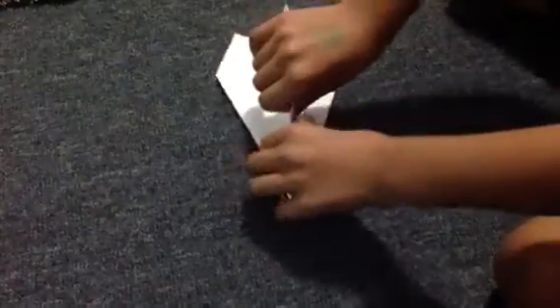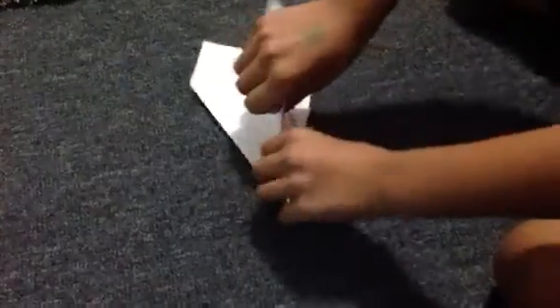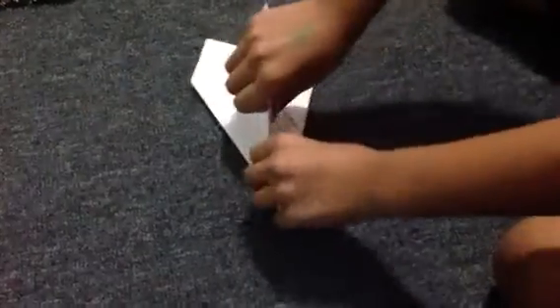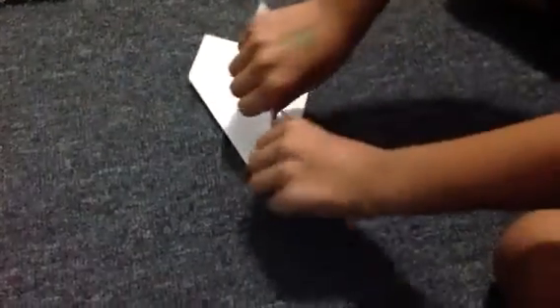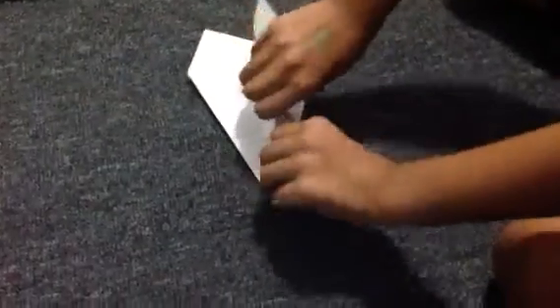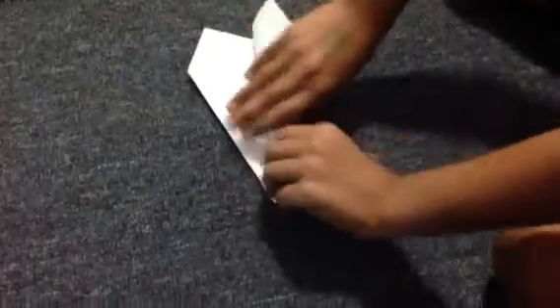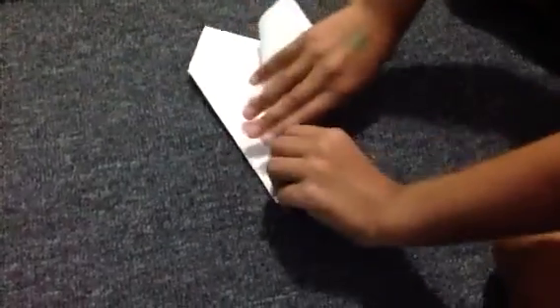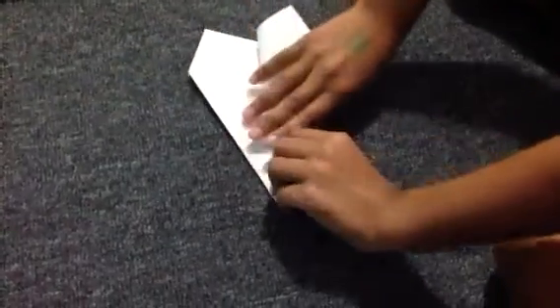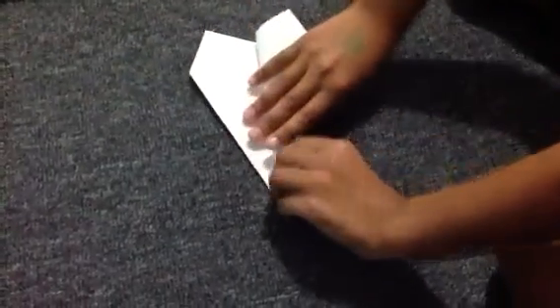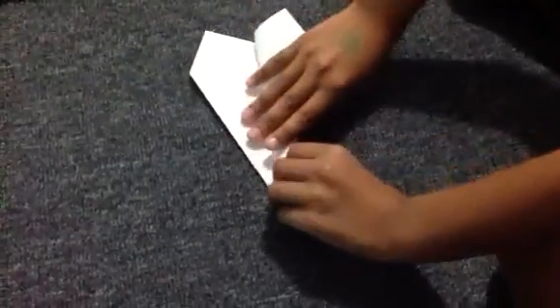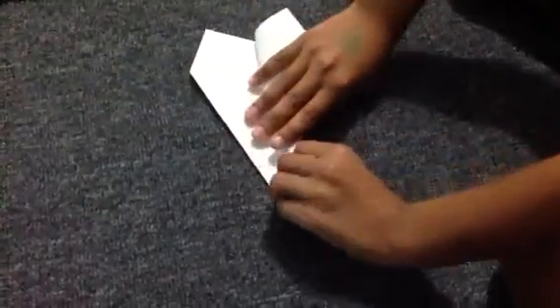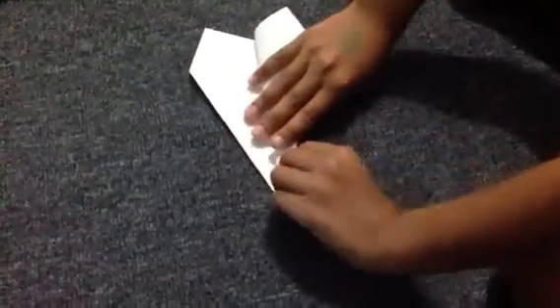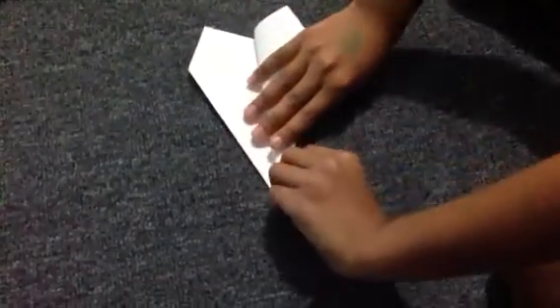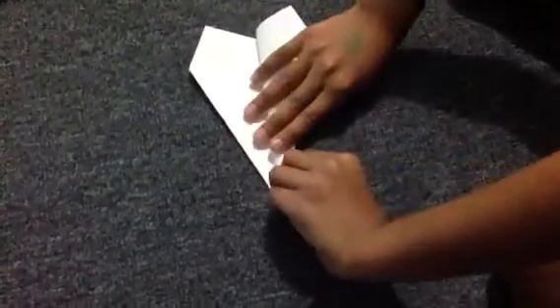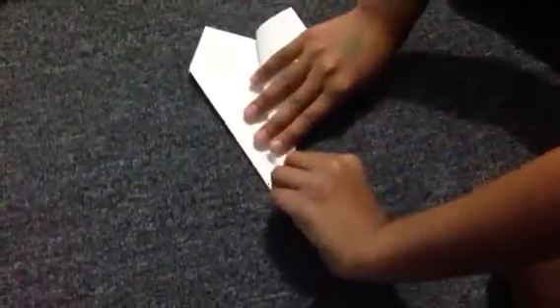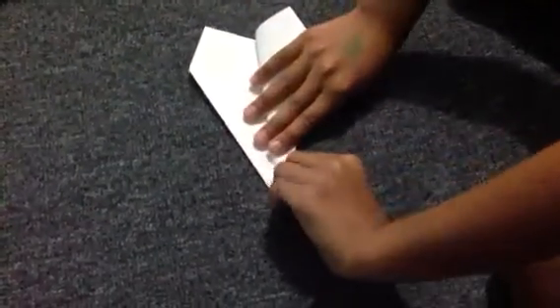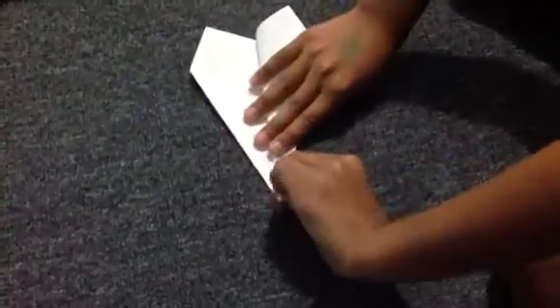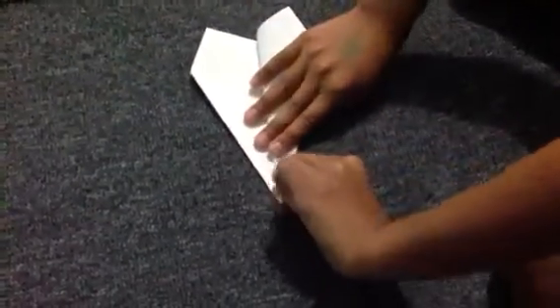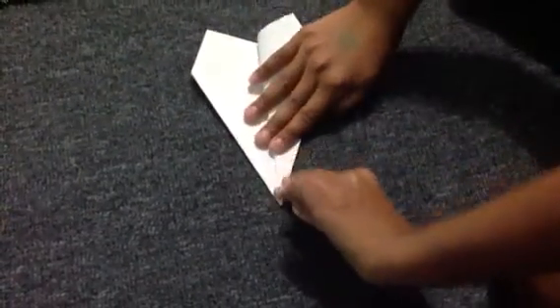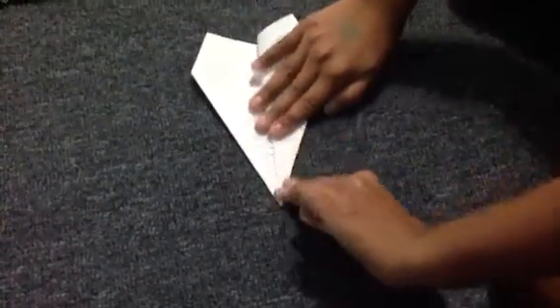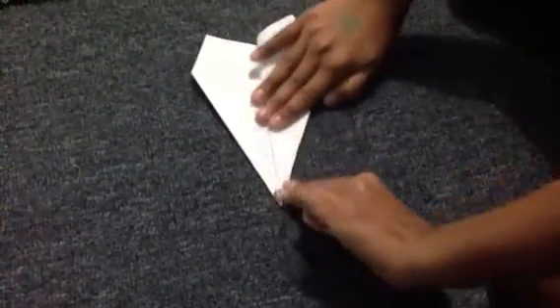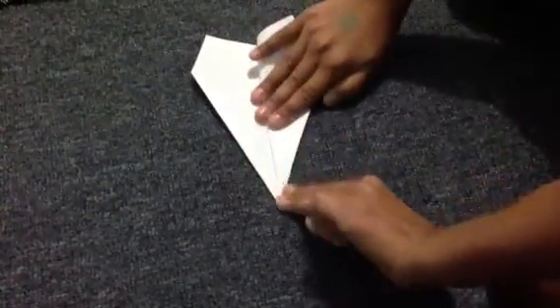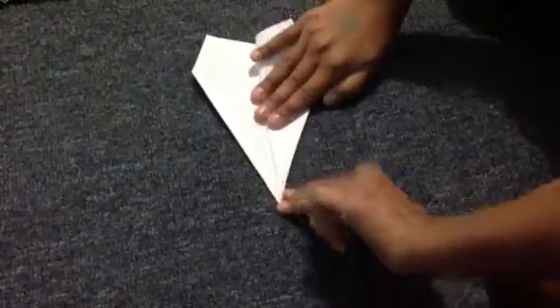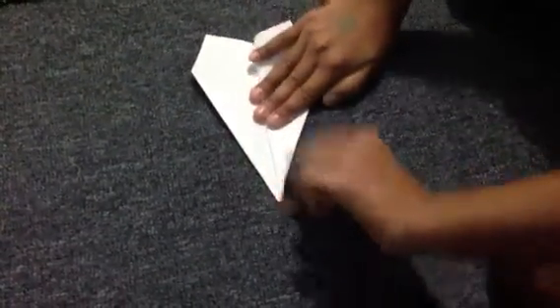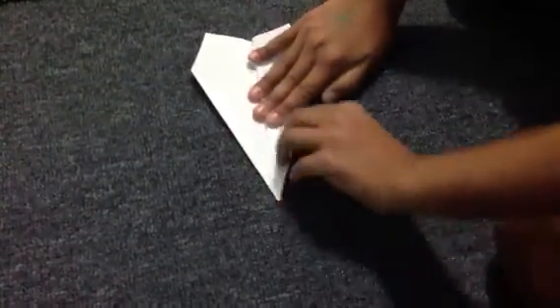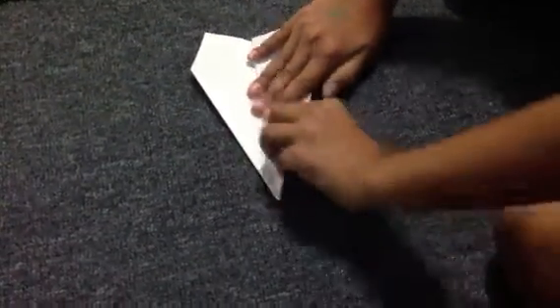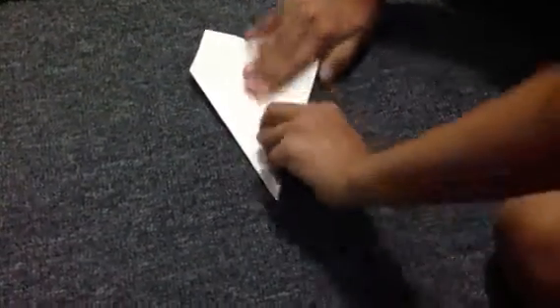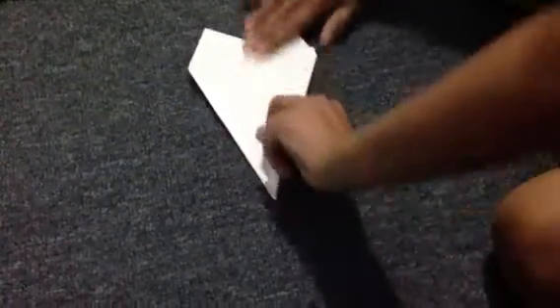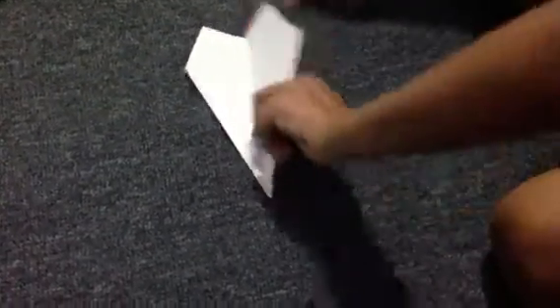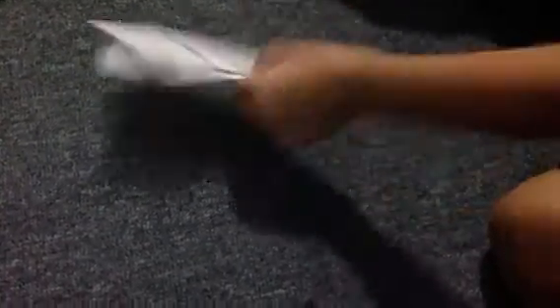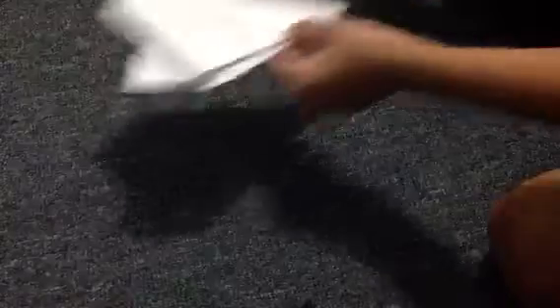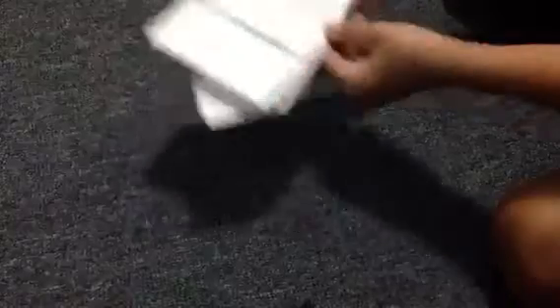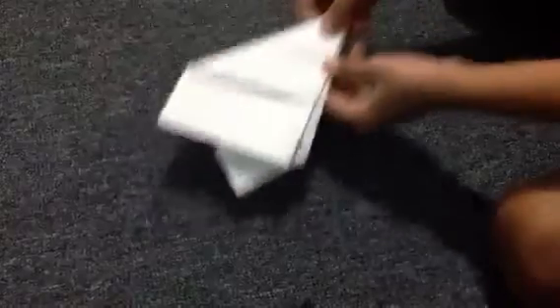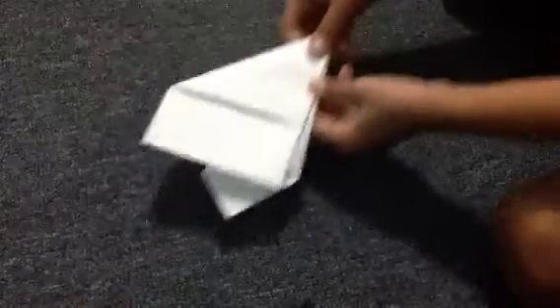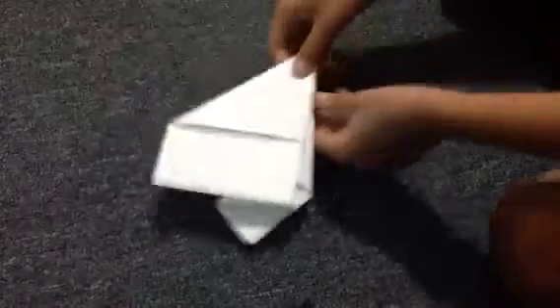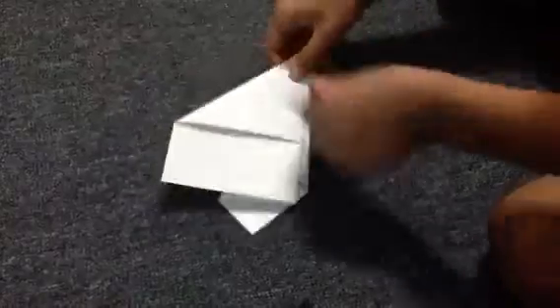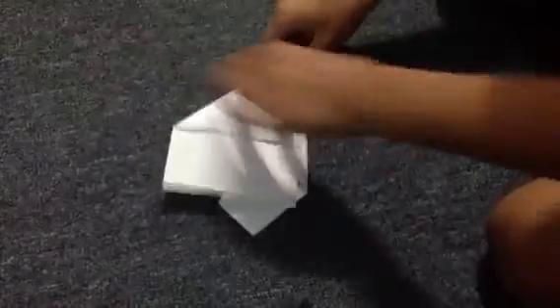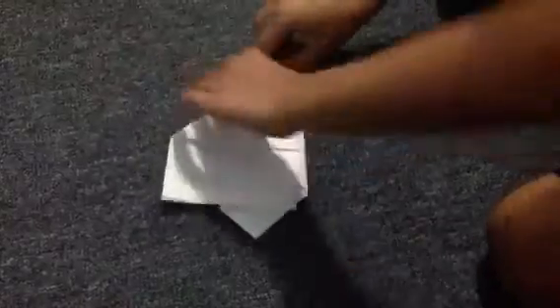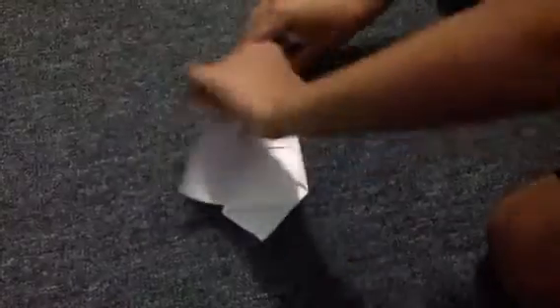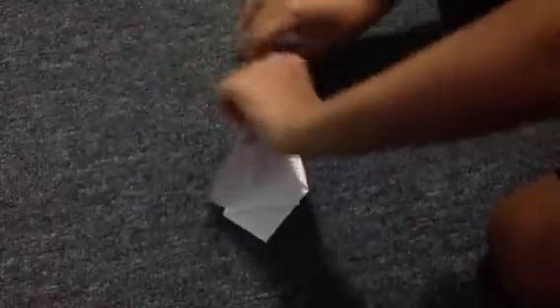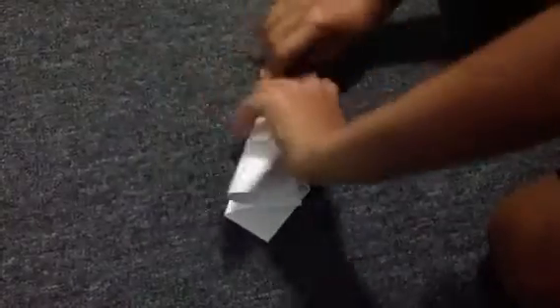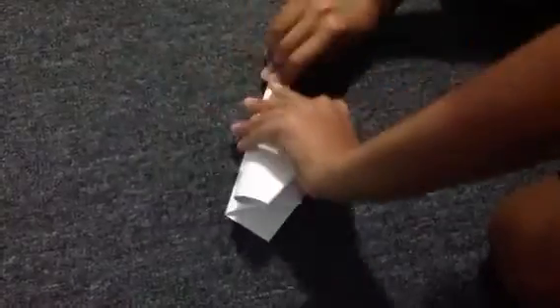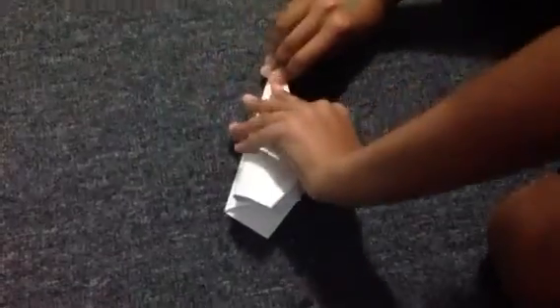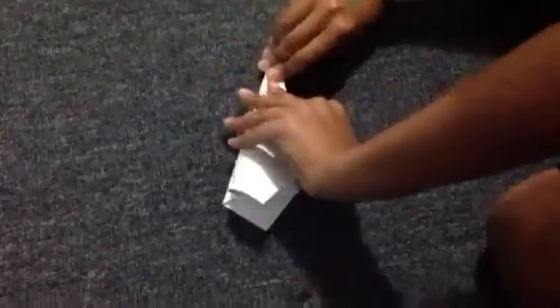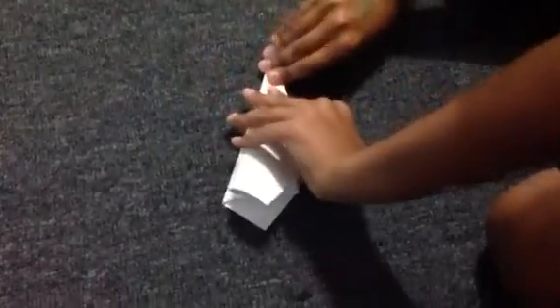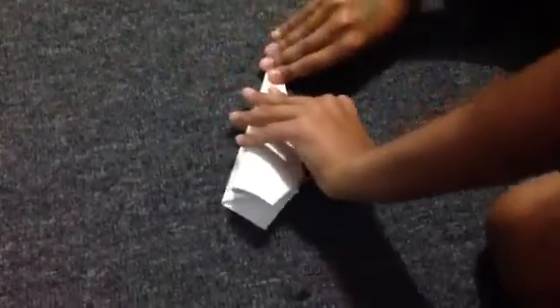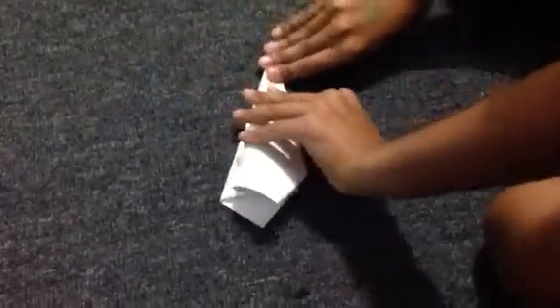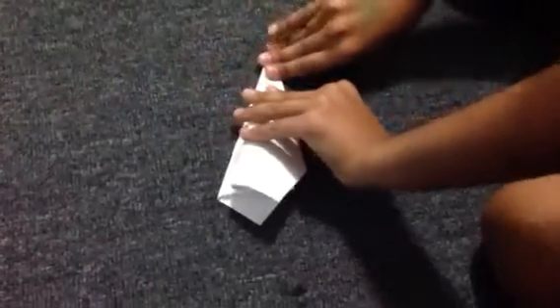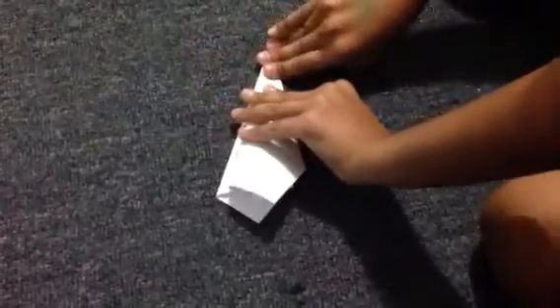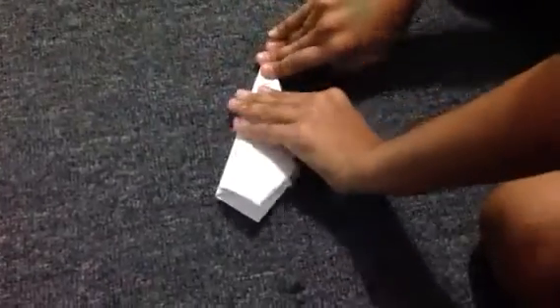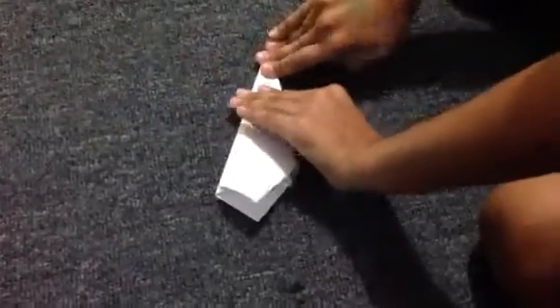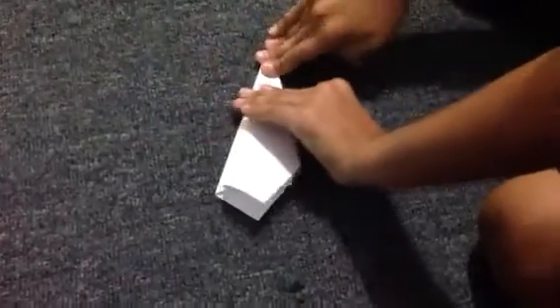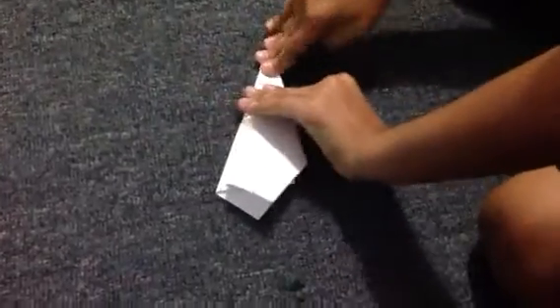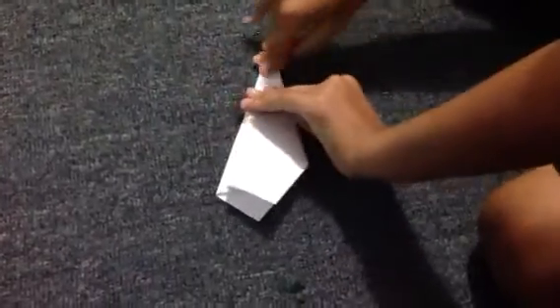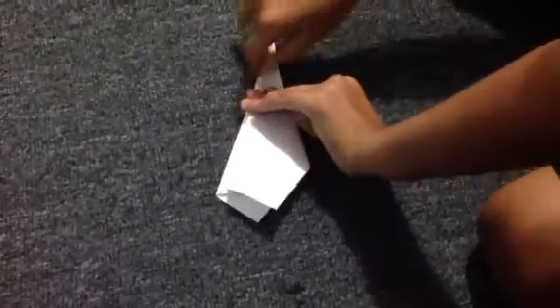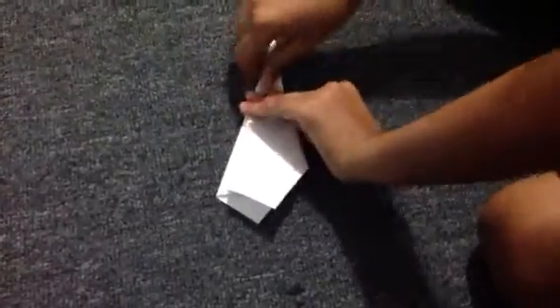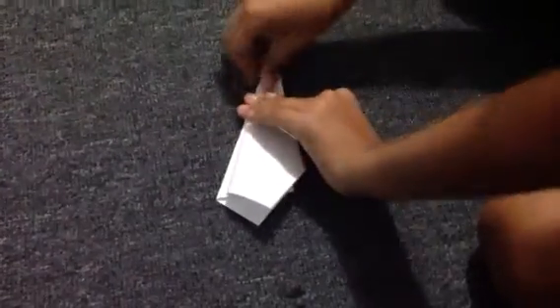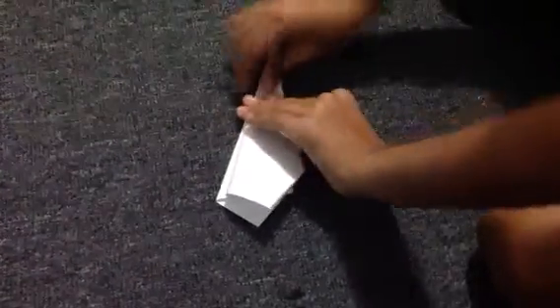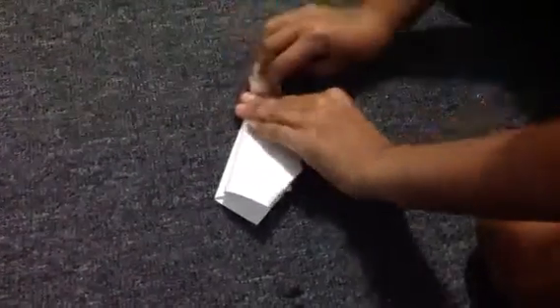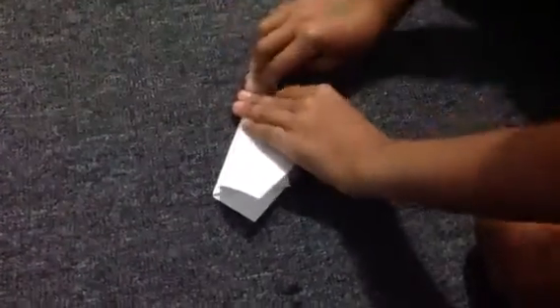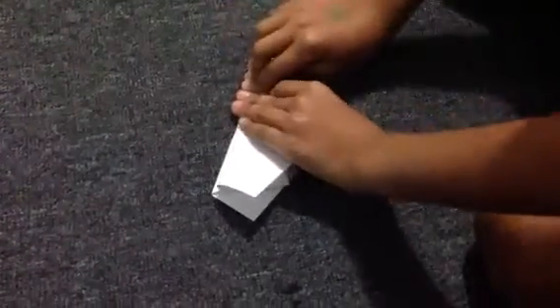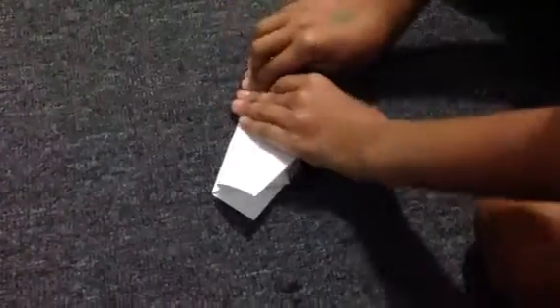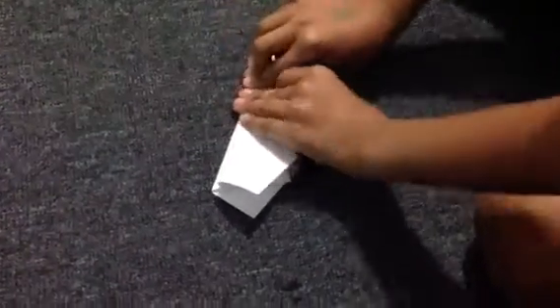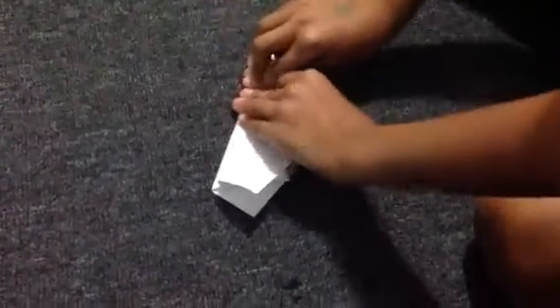If you try it, it starts hard. When you try it a lot, it becomes easy.